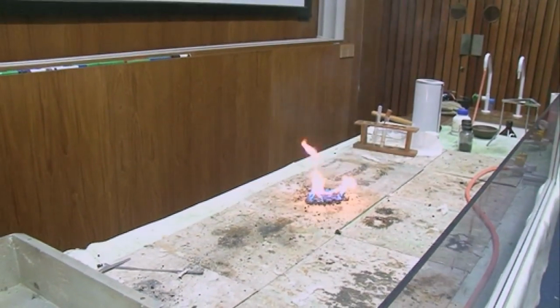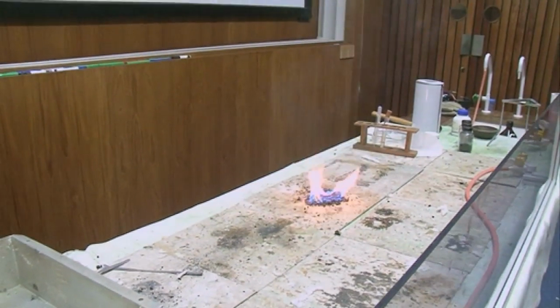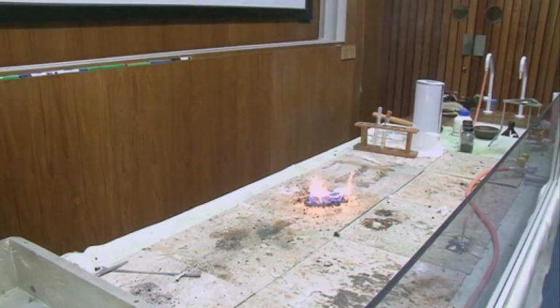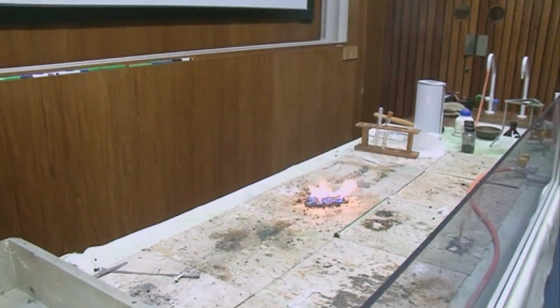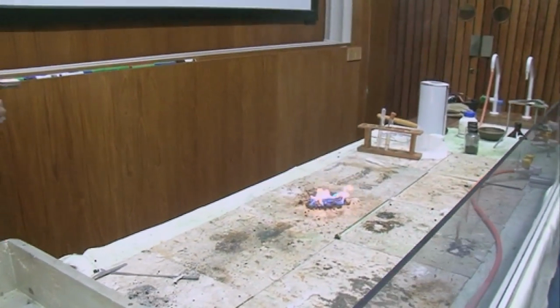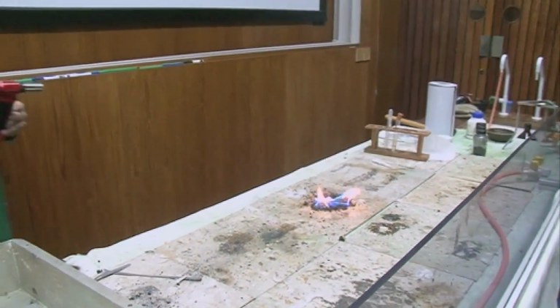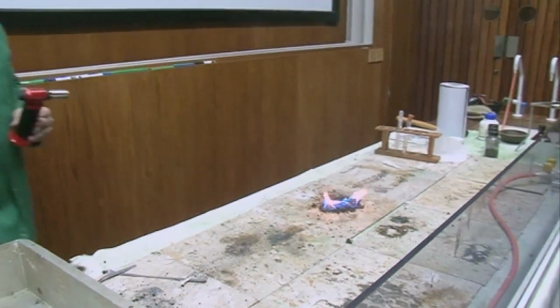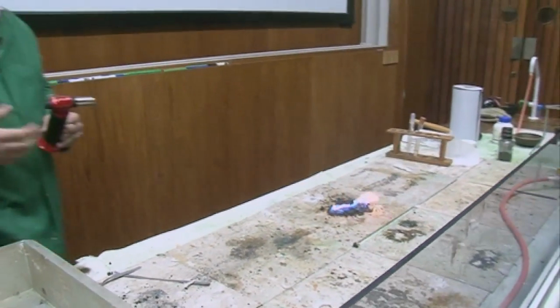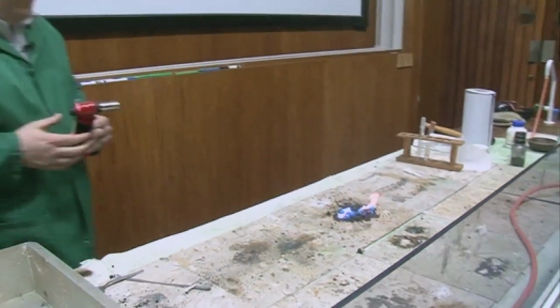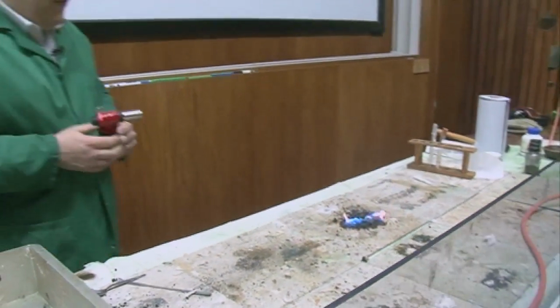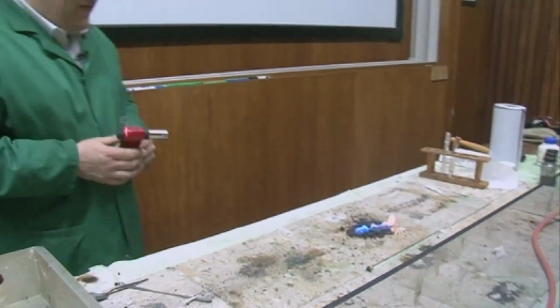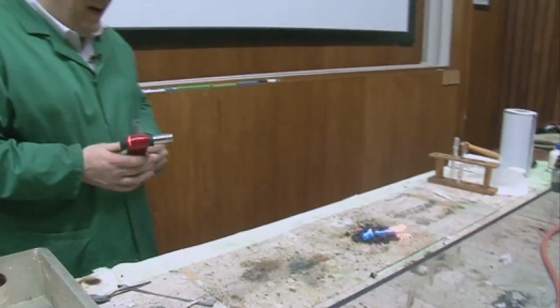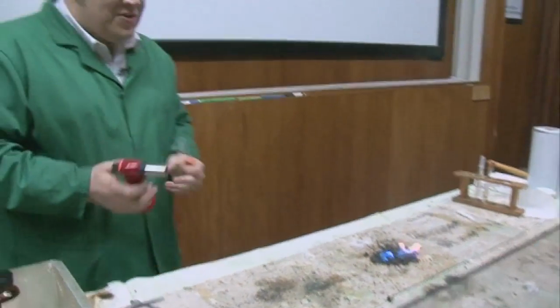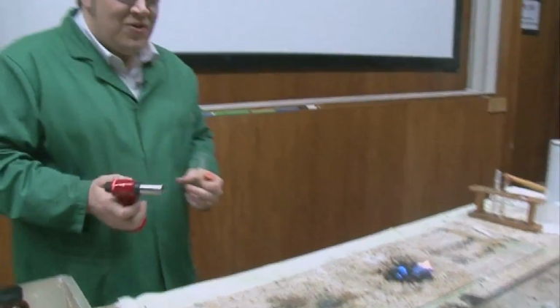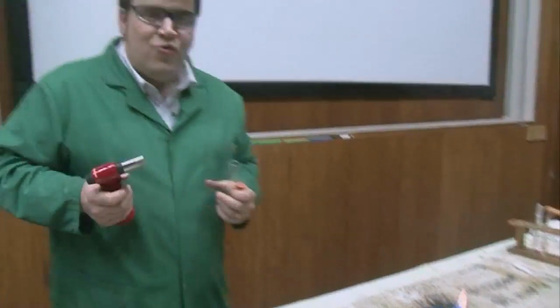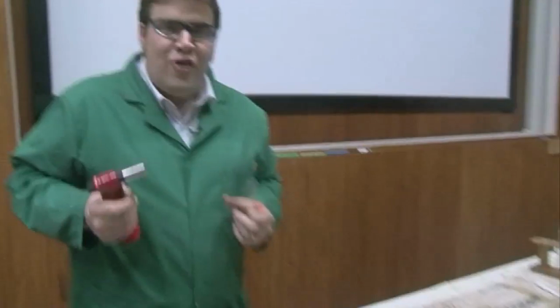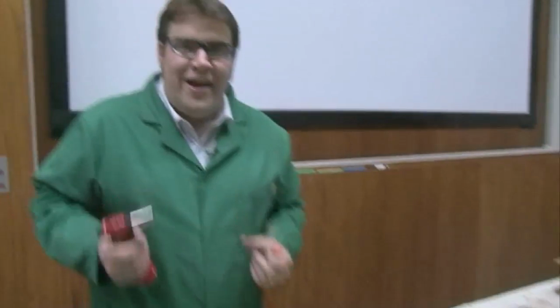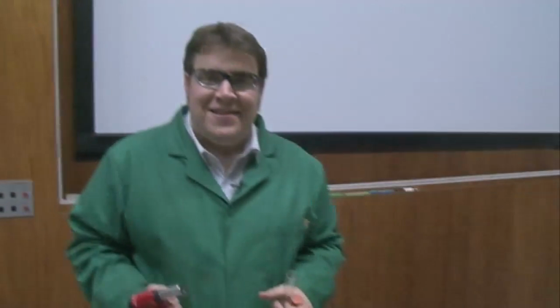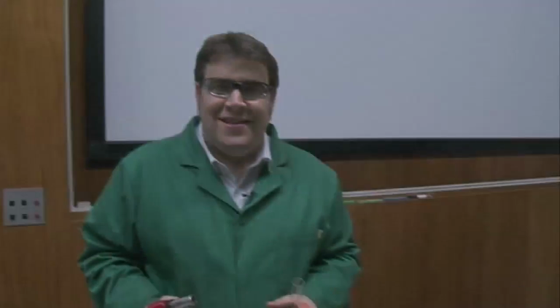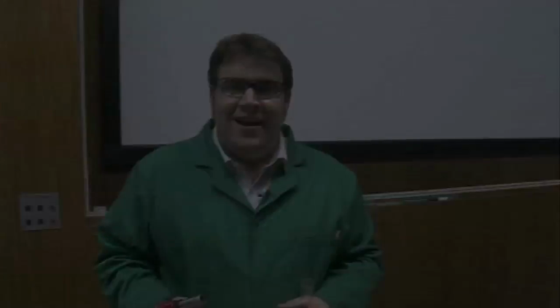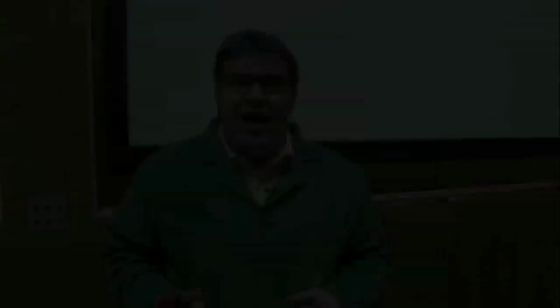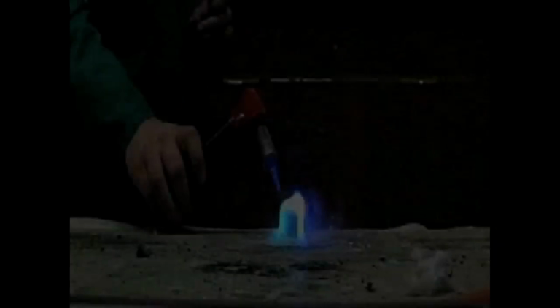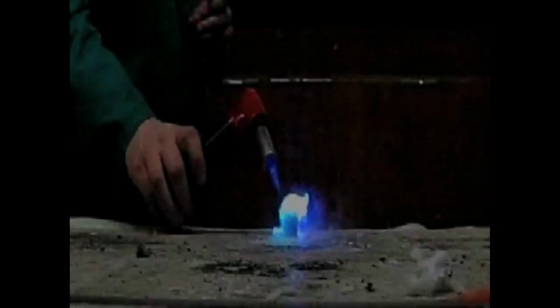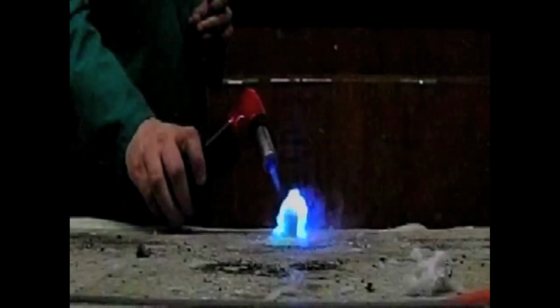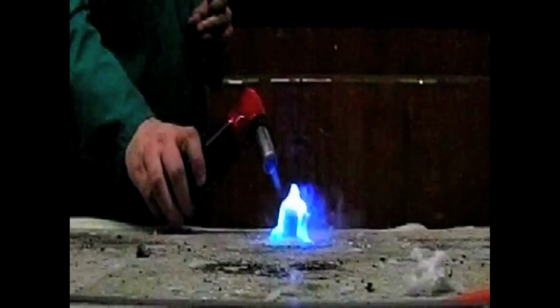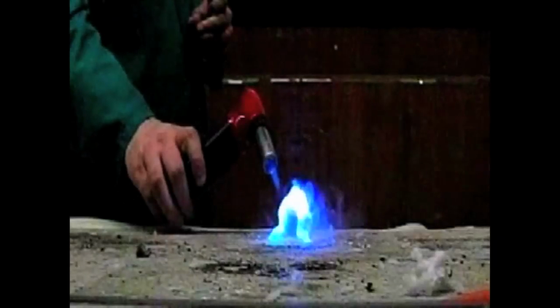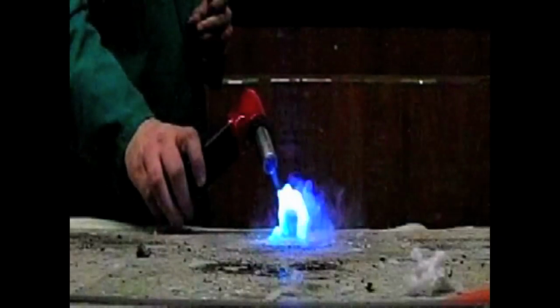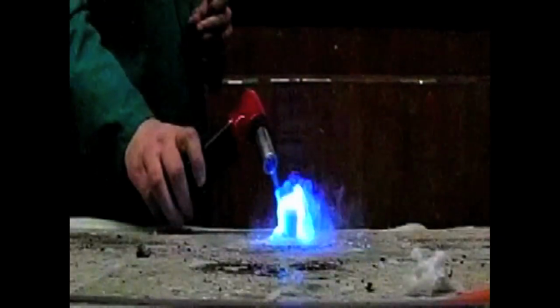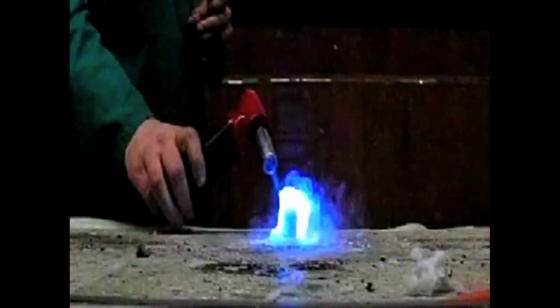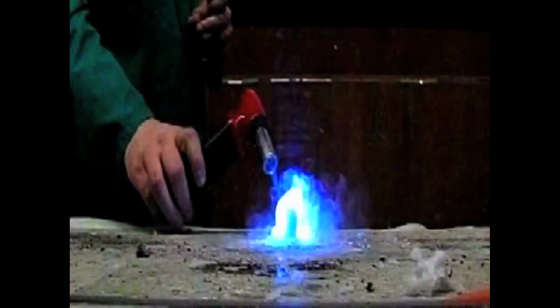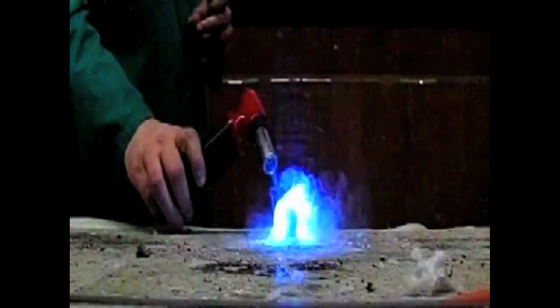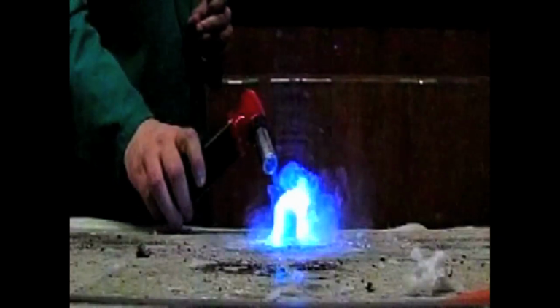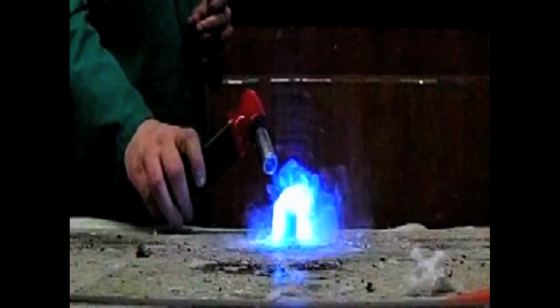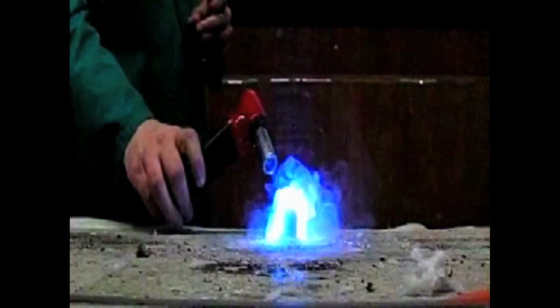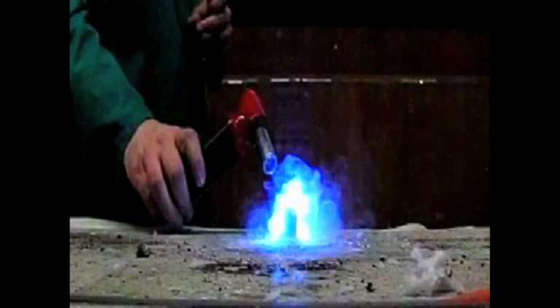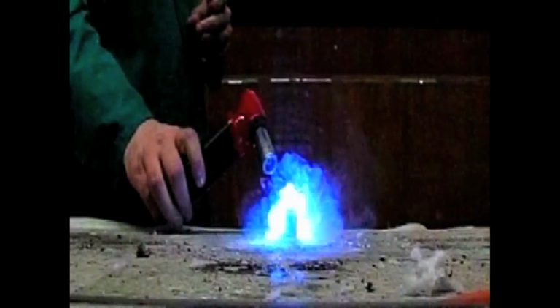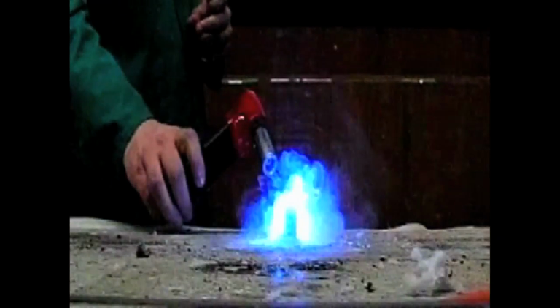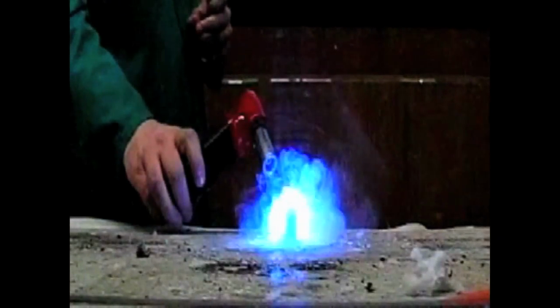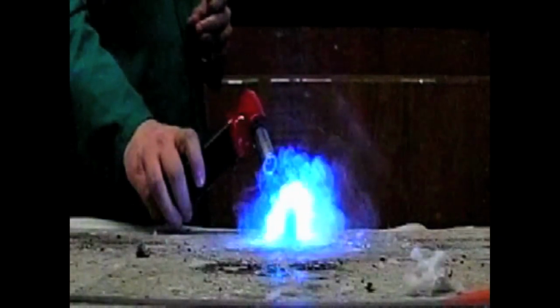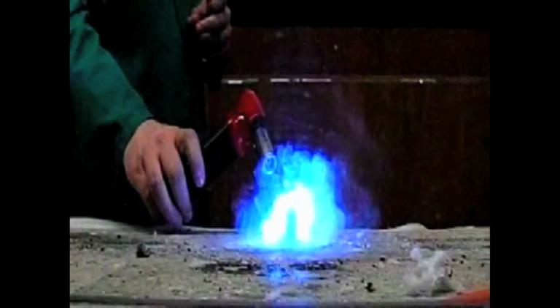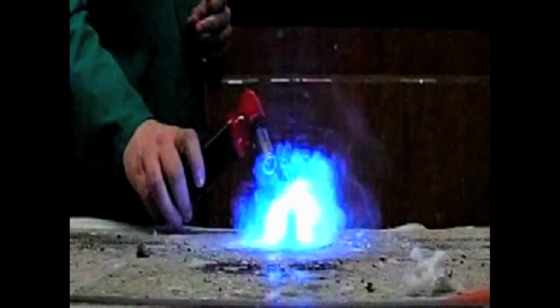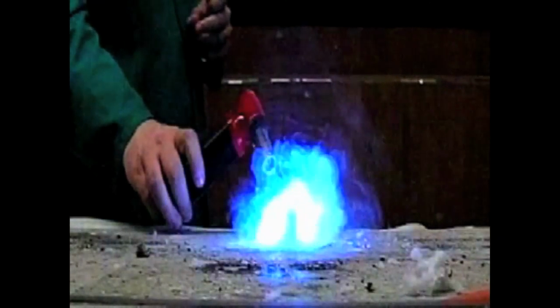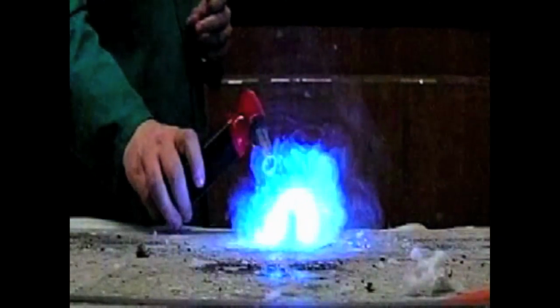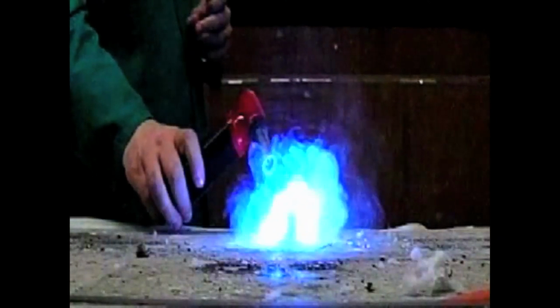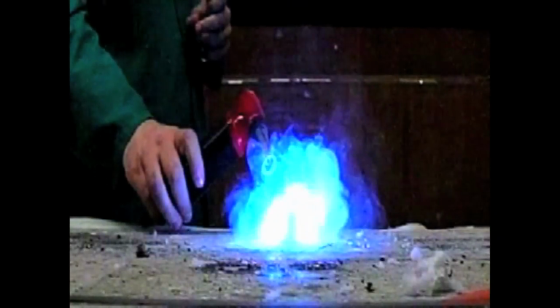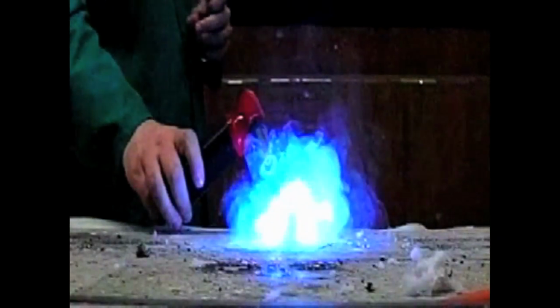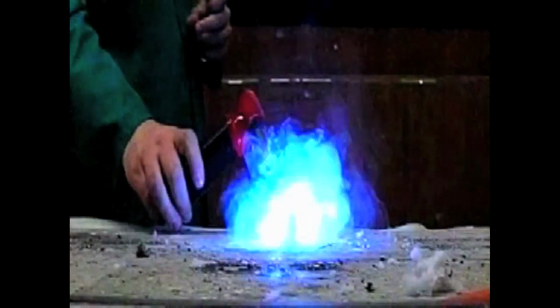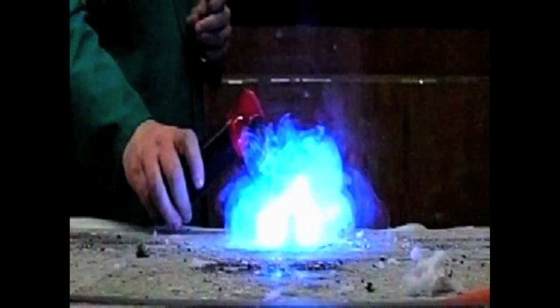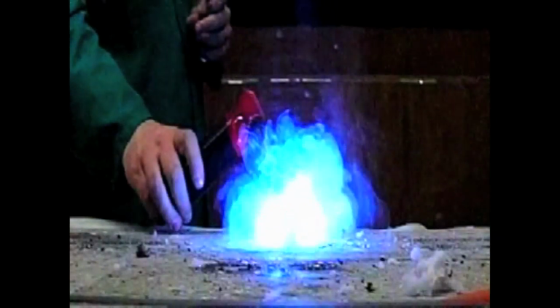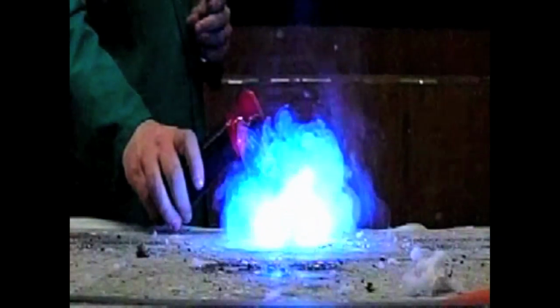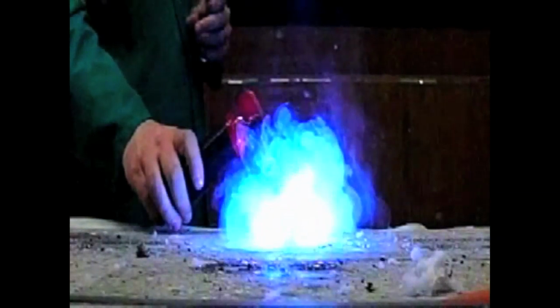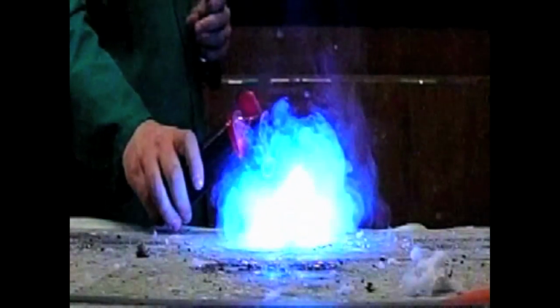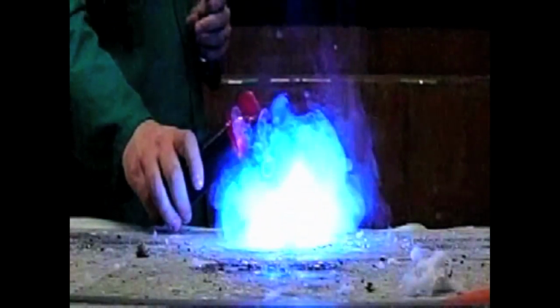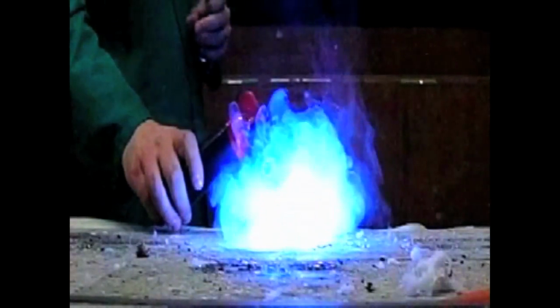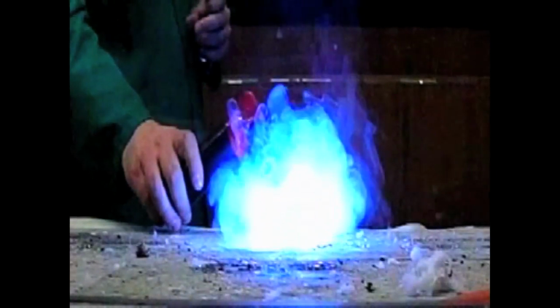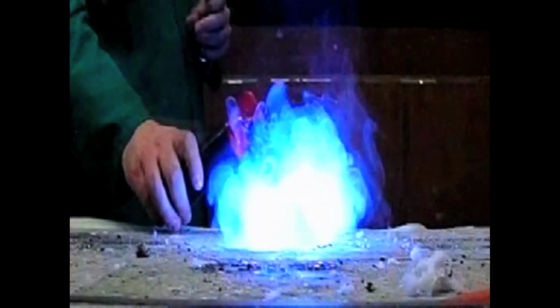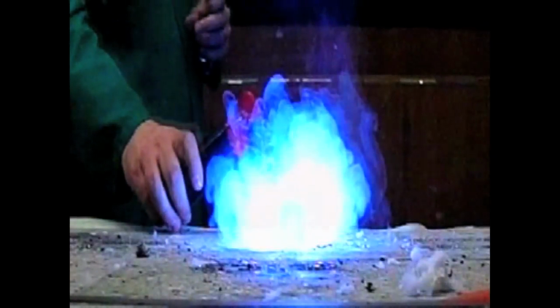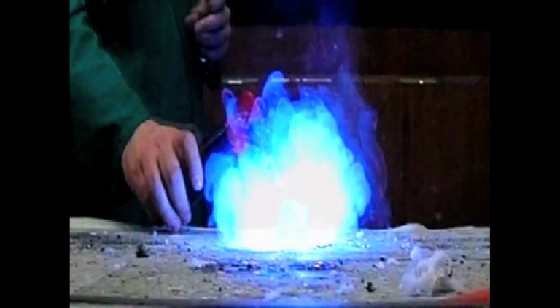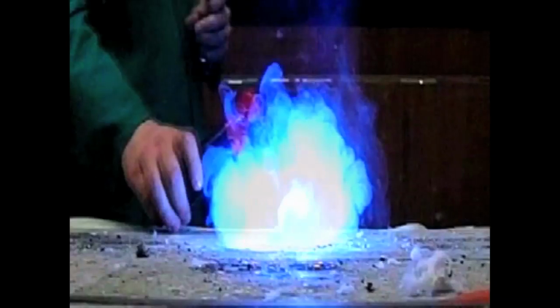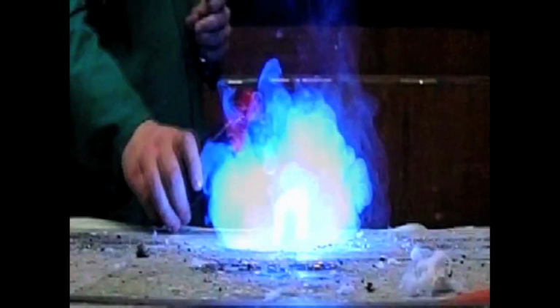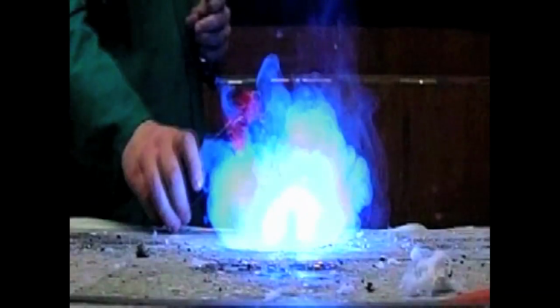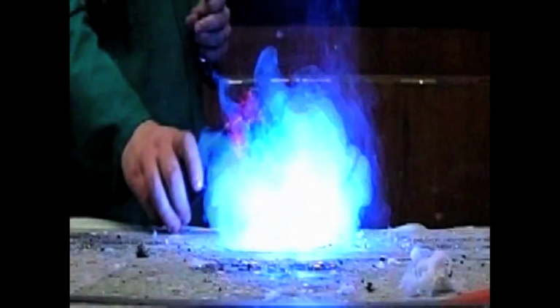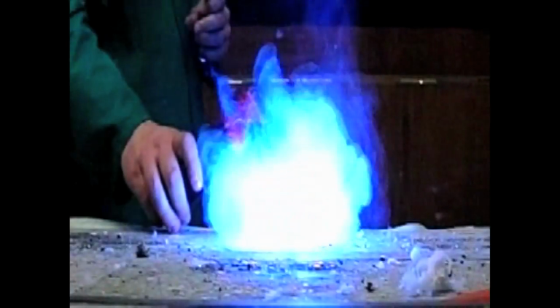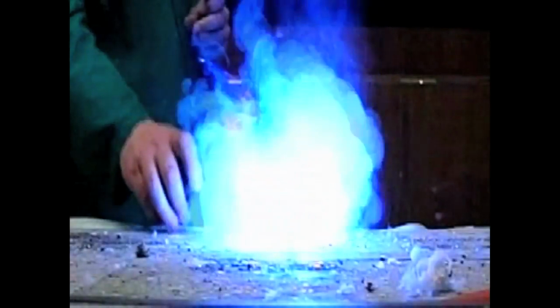Now that was great - a lovely blue flame from that copper chloride. Wasn't that really fantastic? That was brilliant!